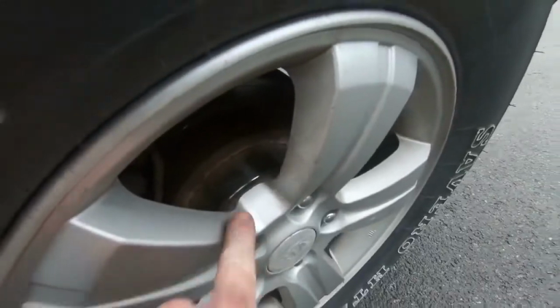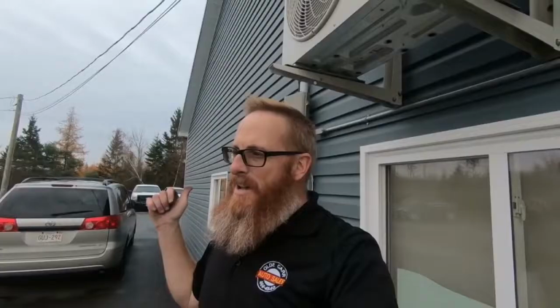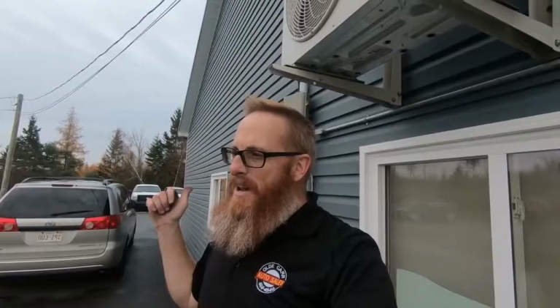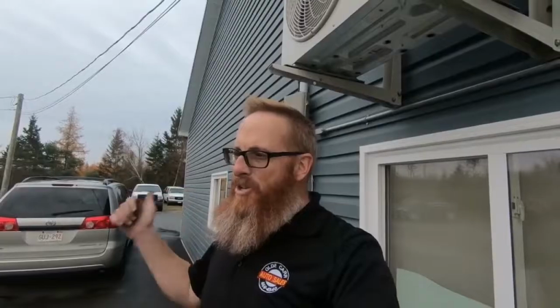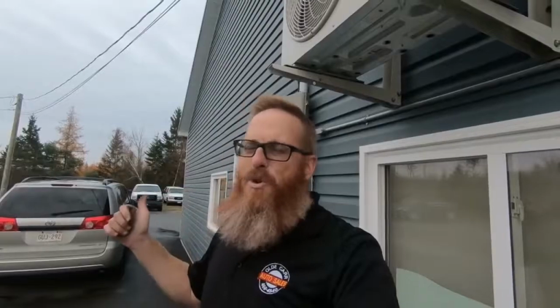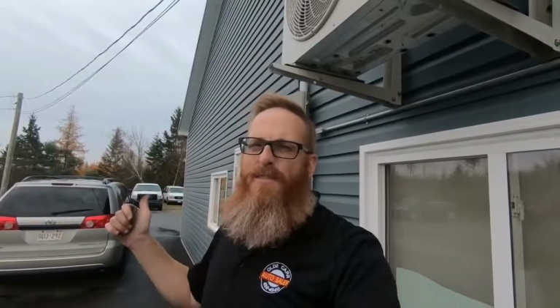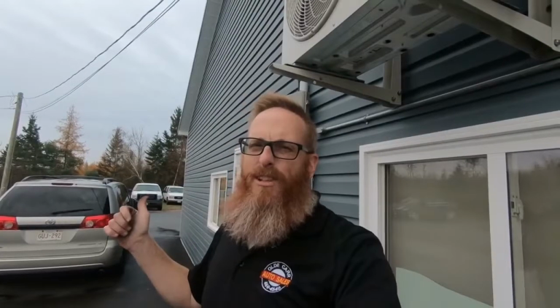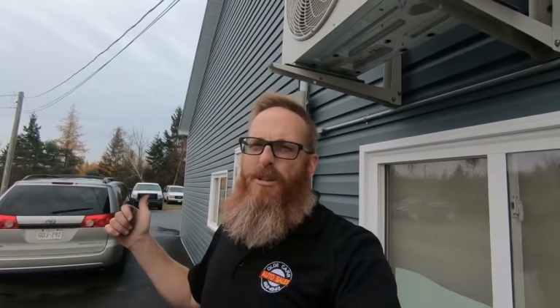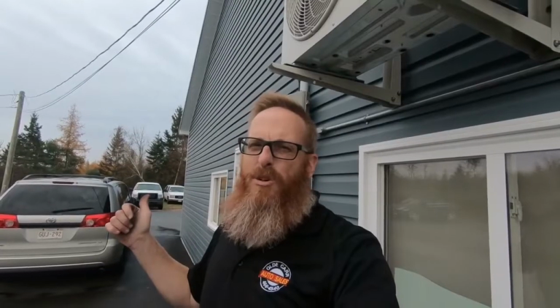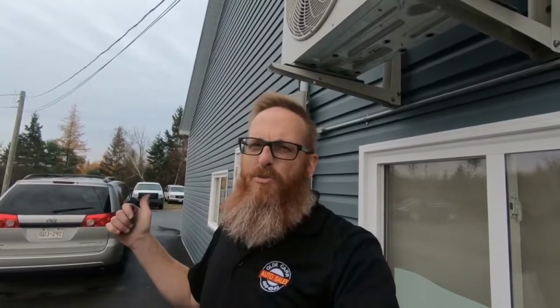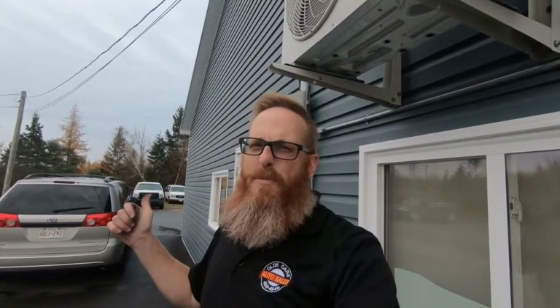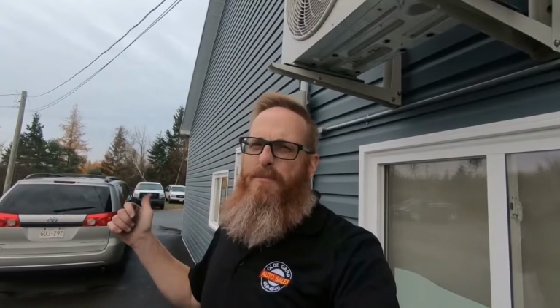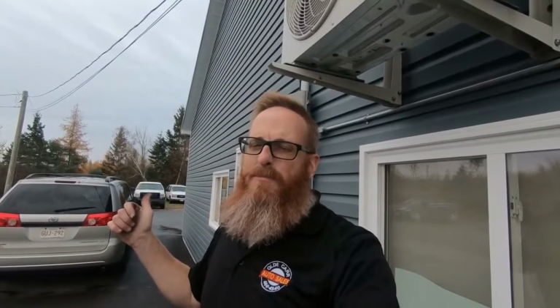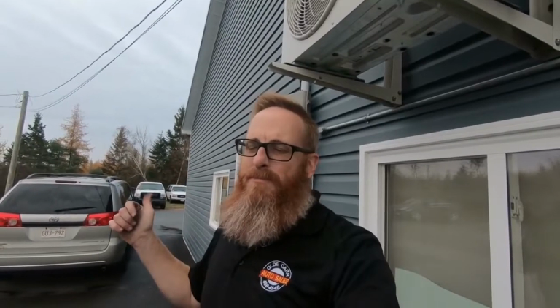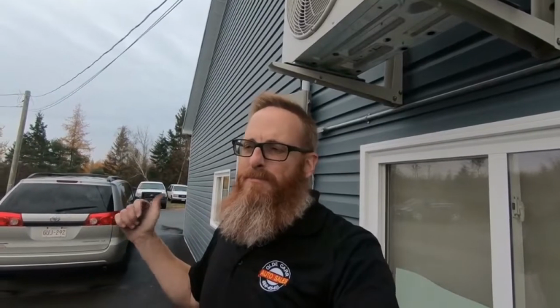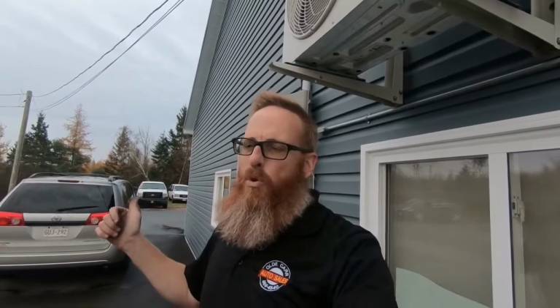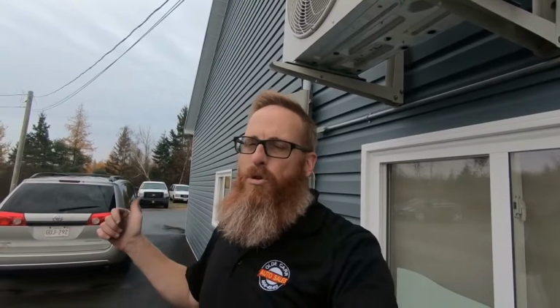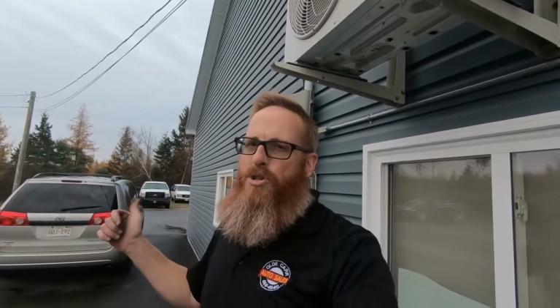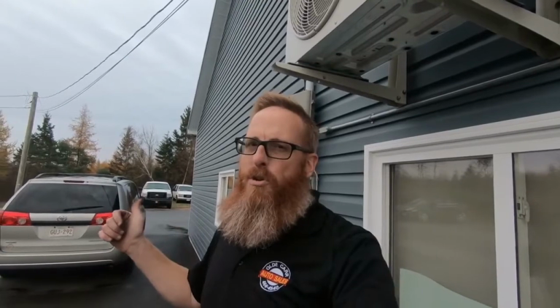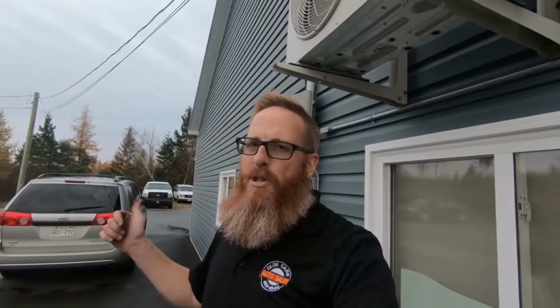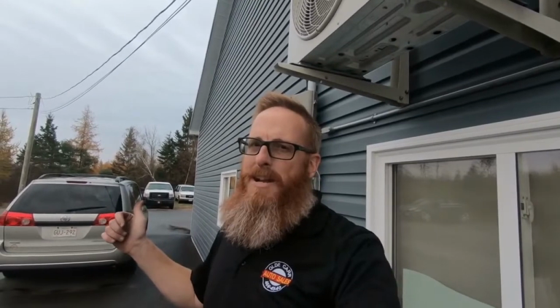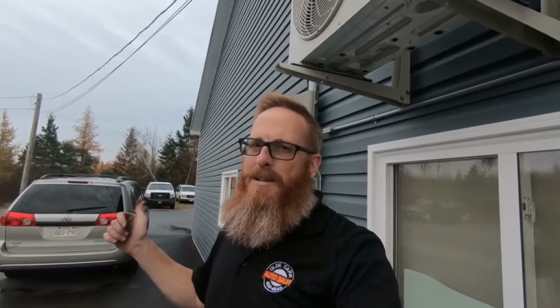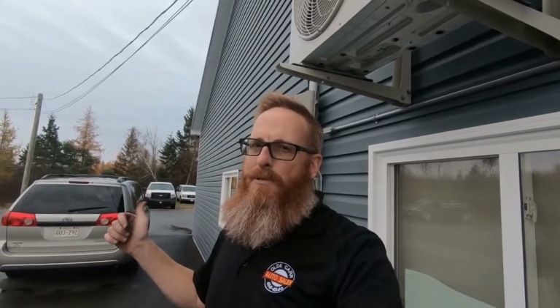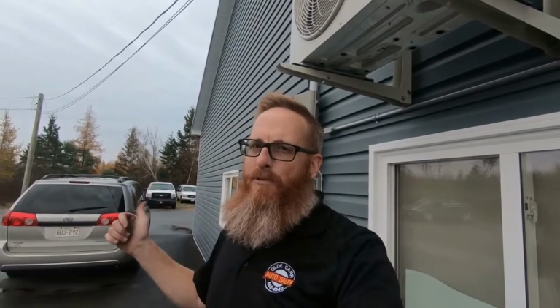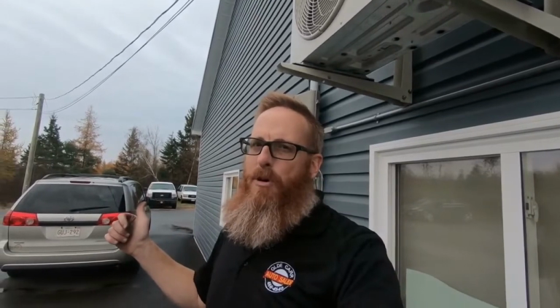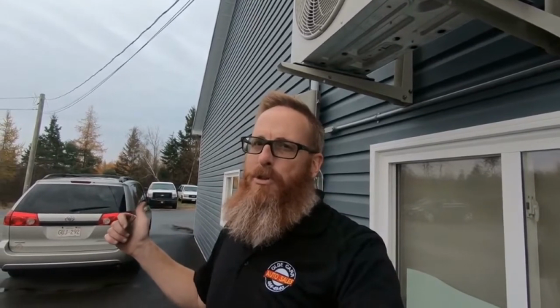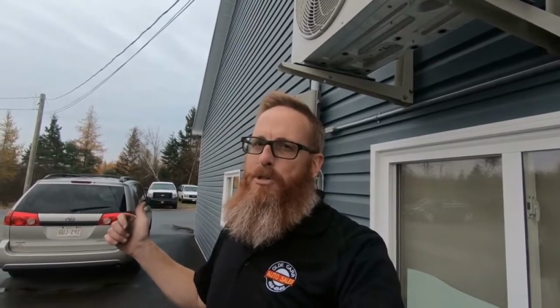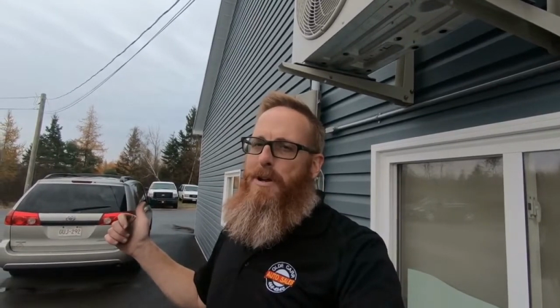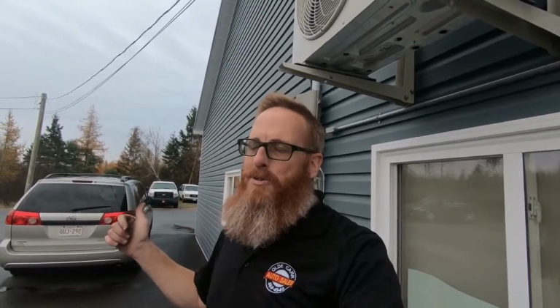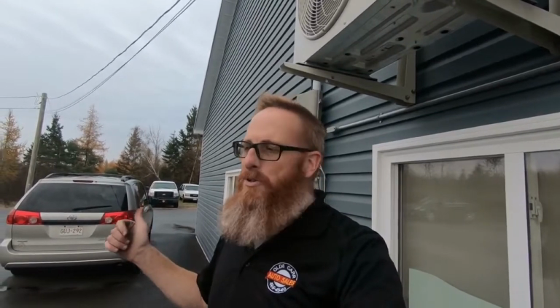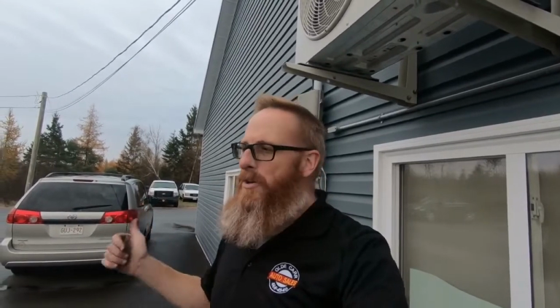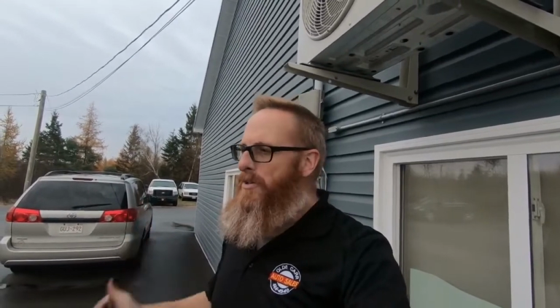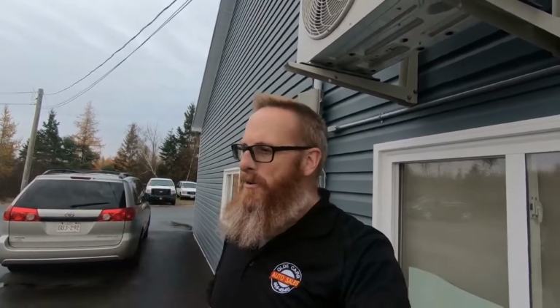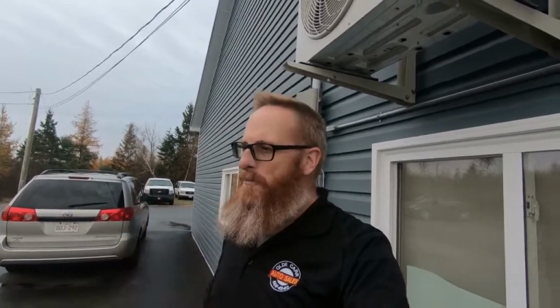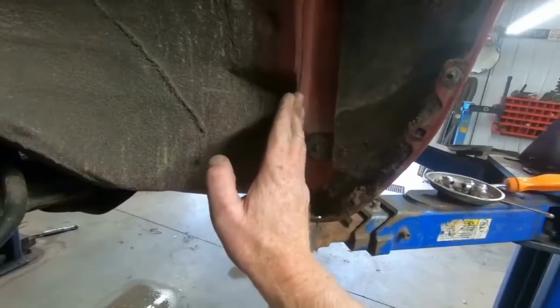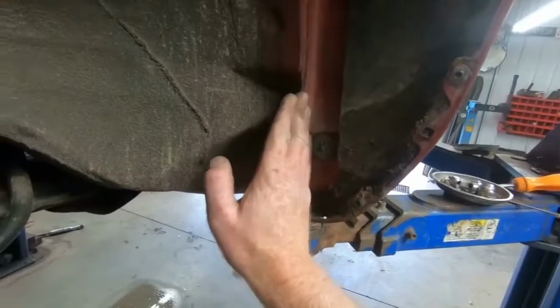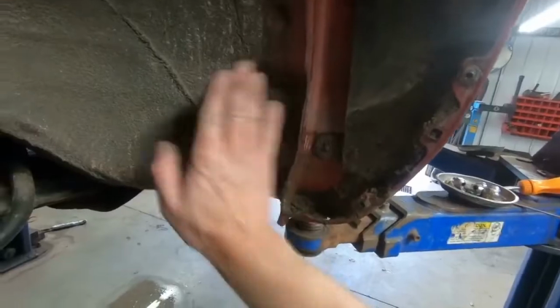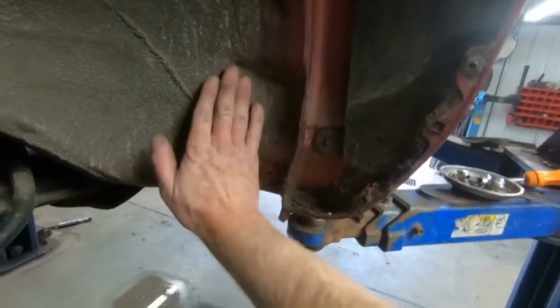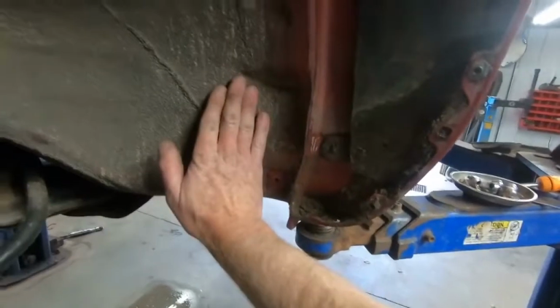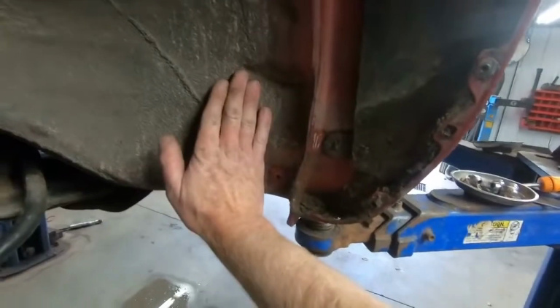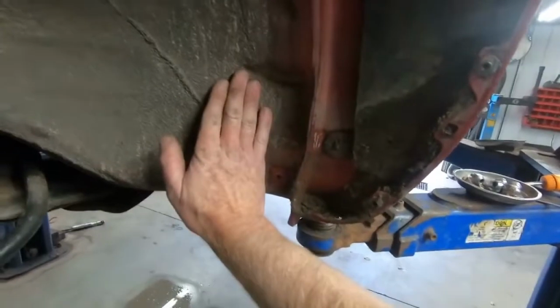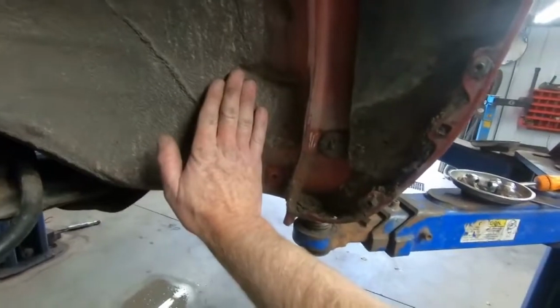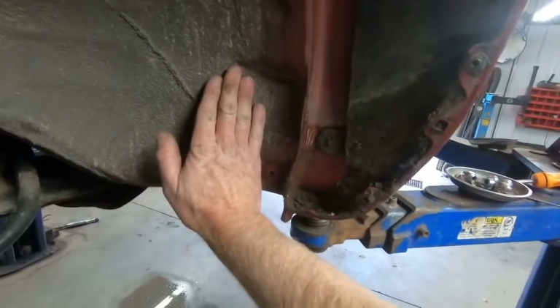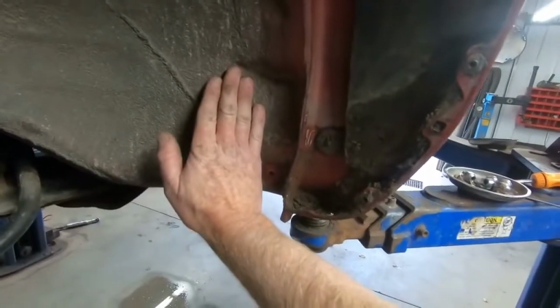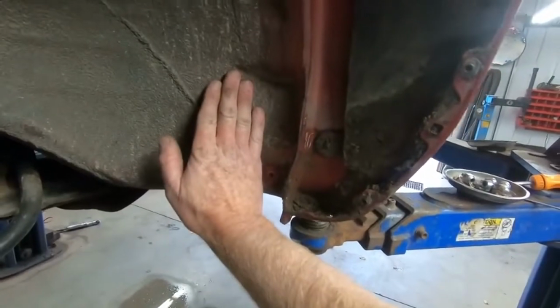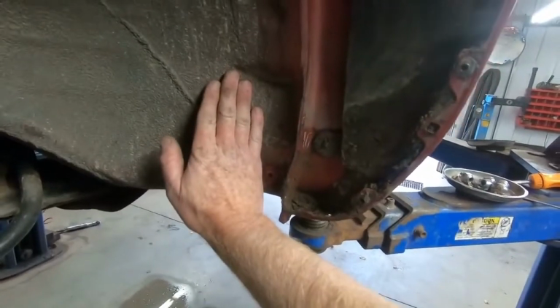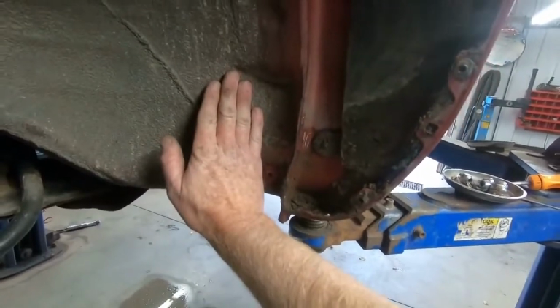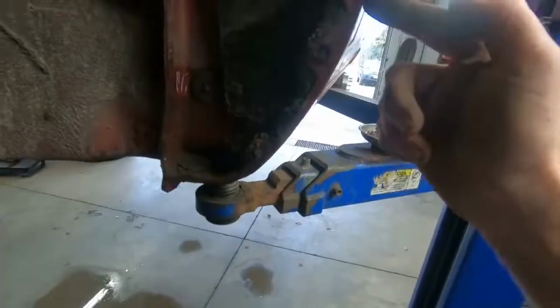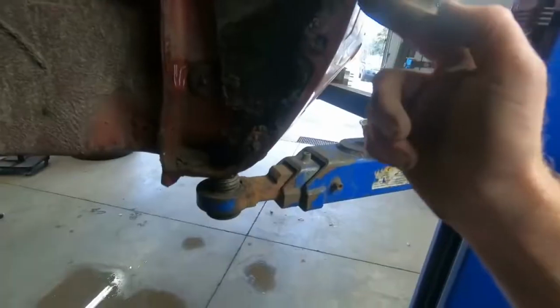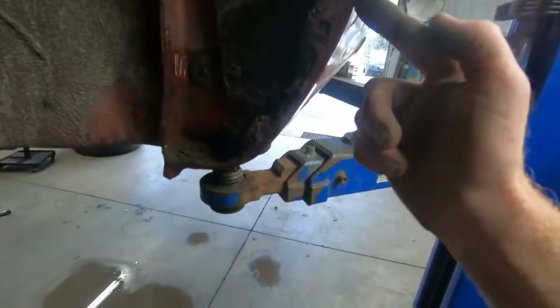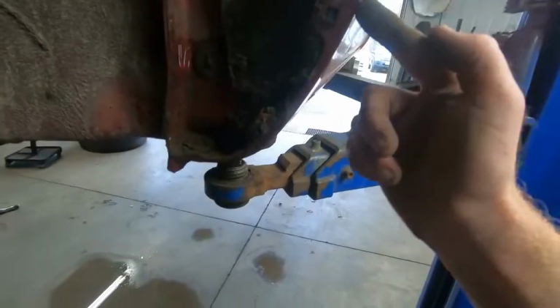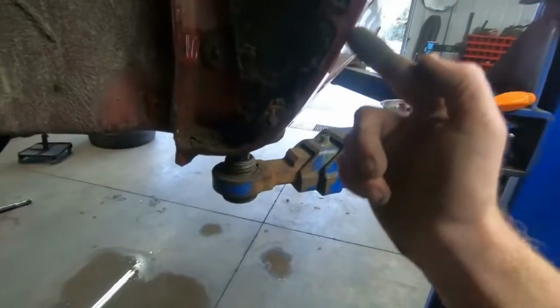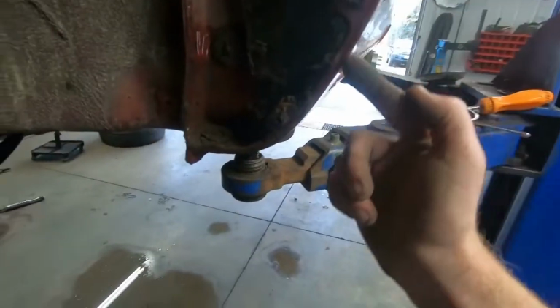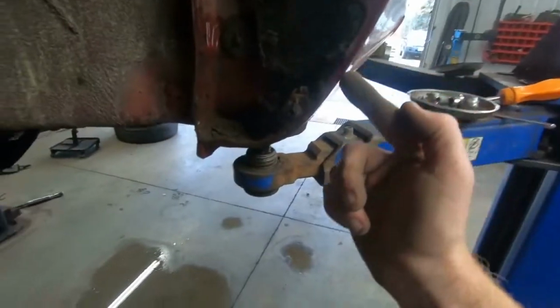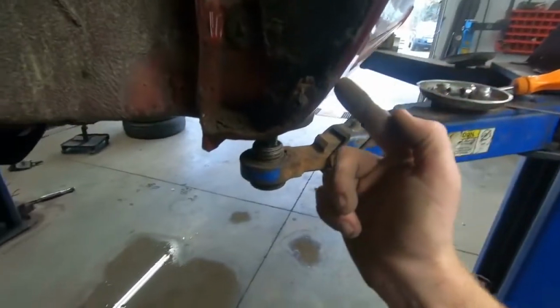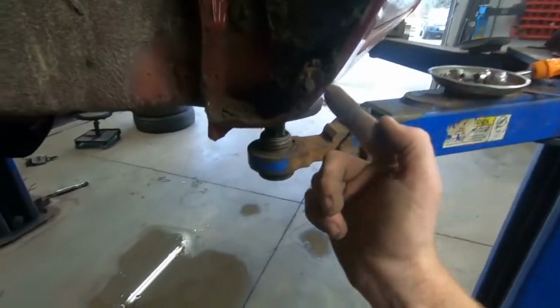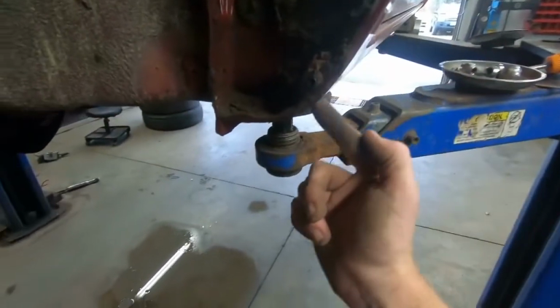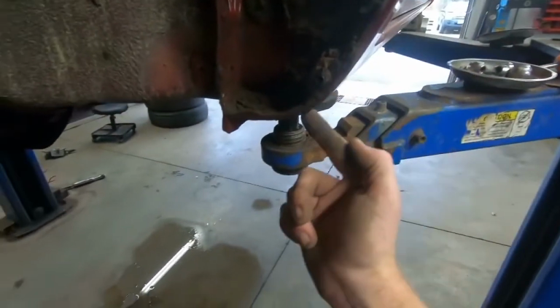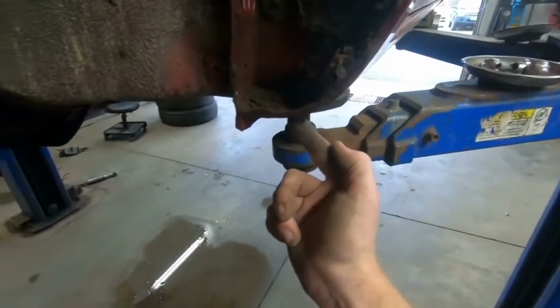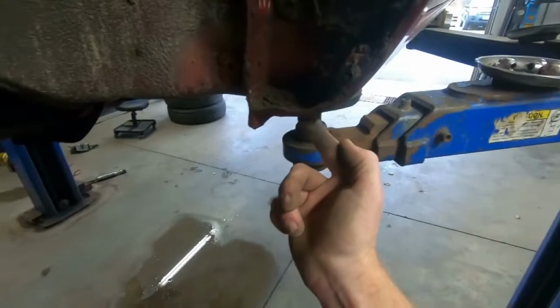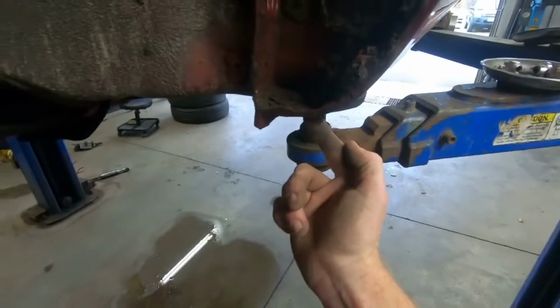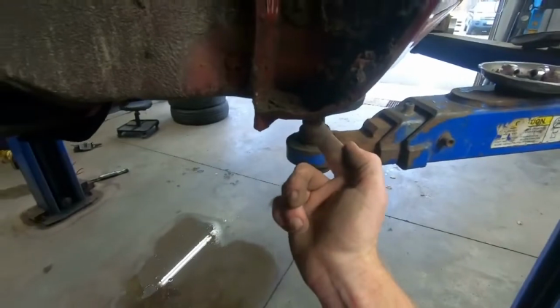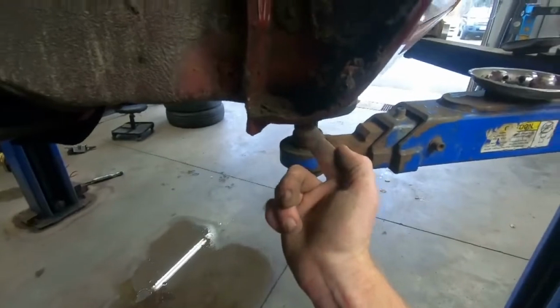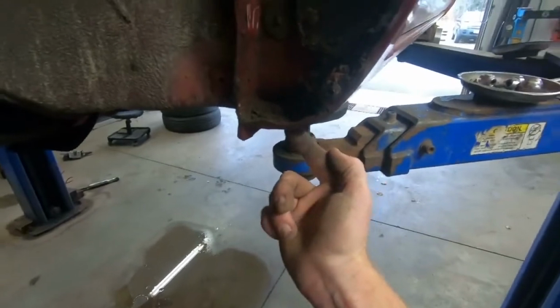I do have a little bit of rubbing, more so than I did before I put the spacers on. Just bend that over that way. We've got to trim the actual part of the fender out.